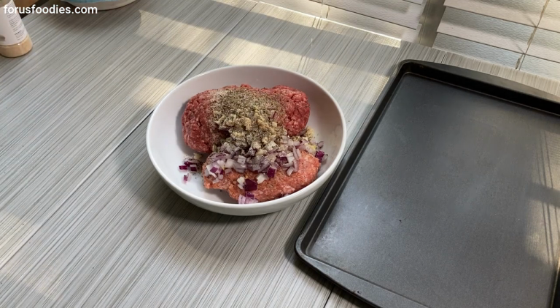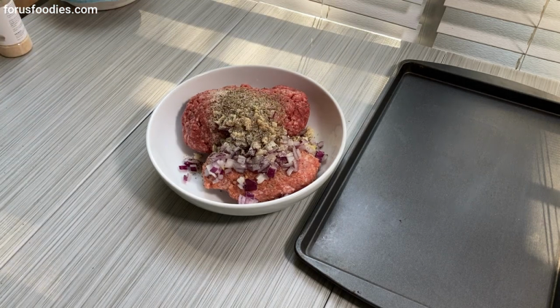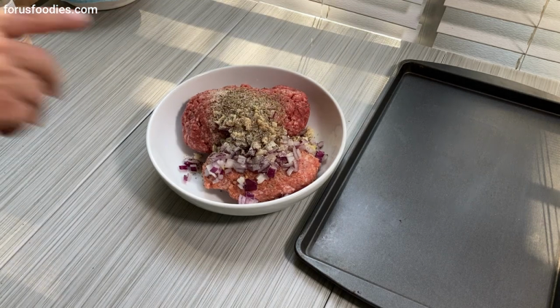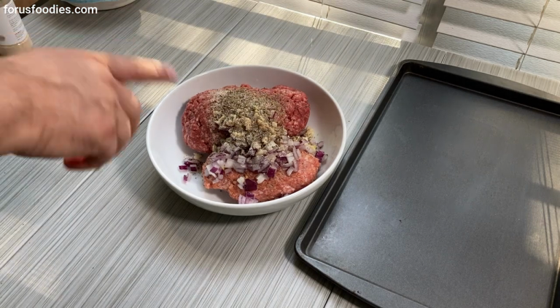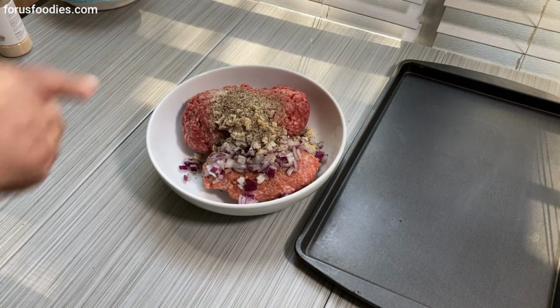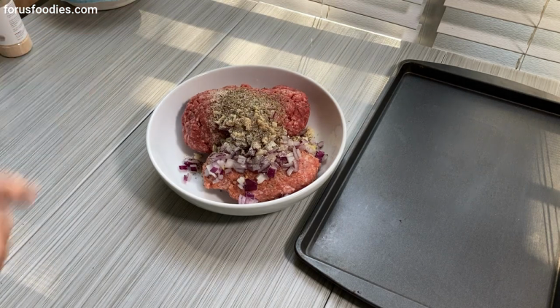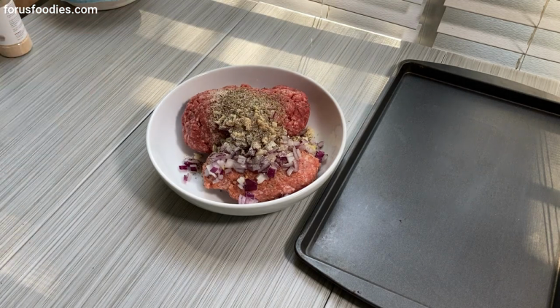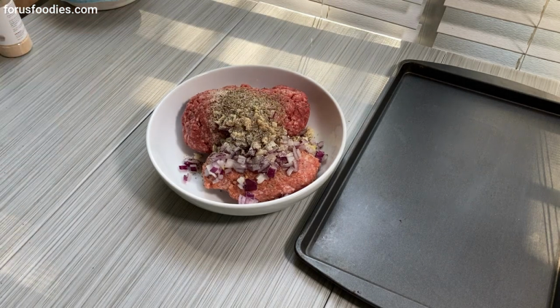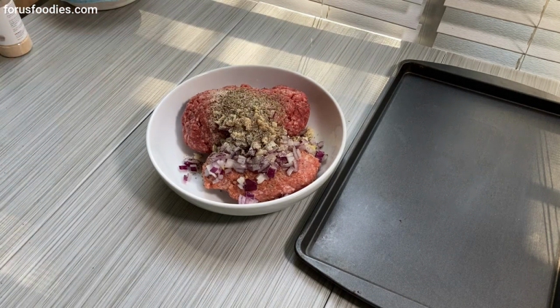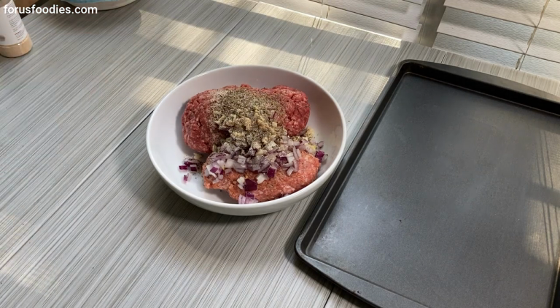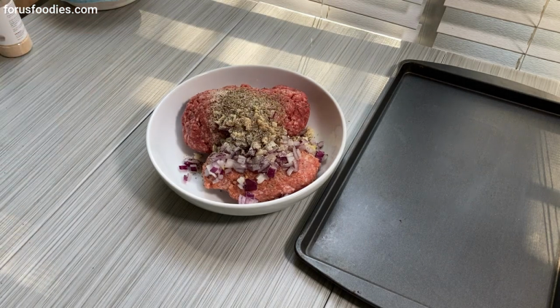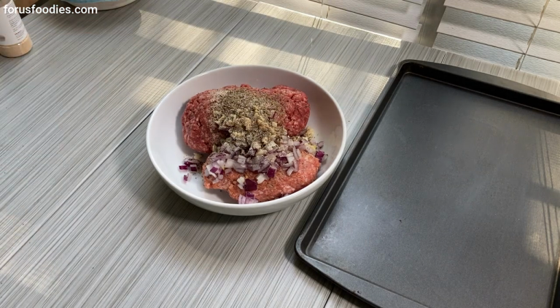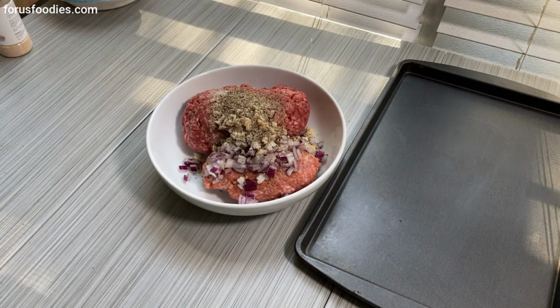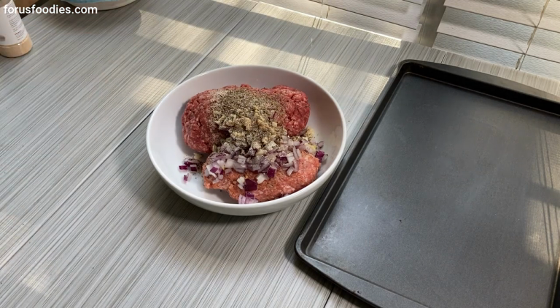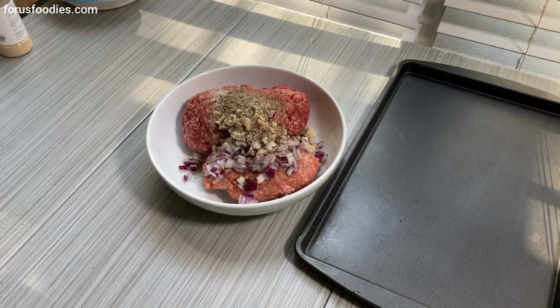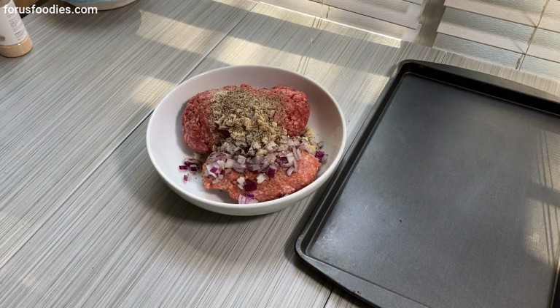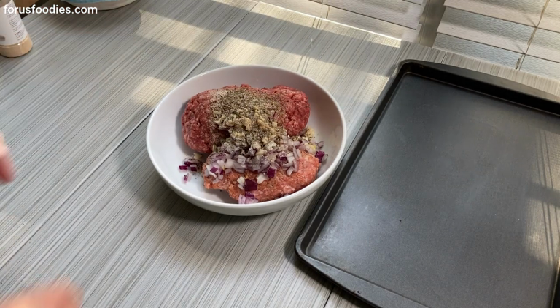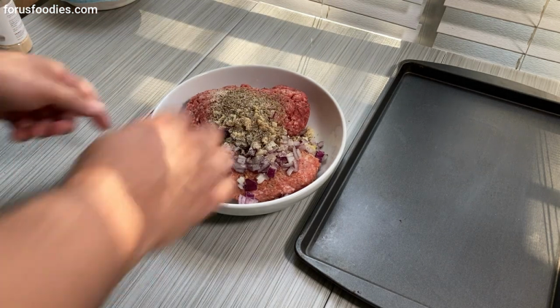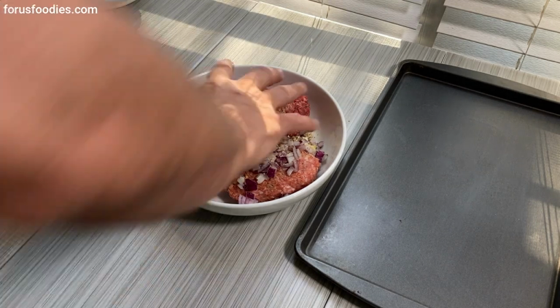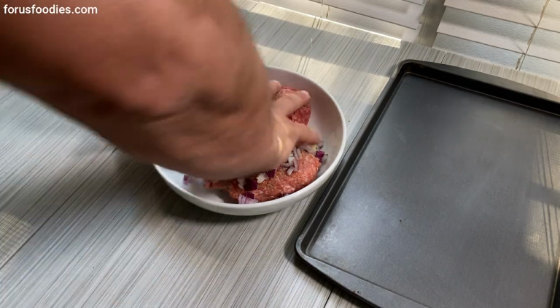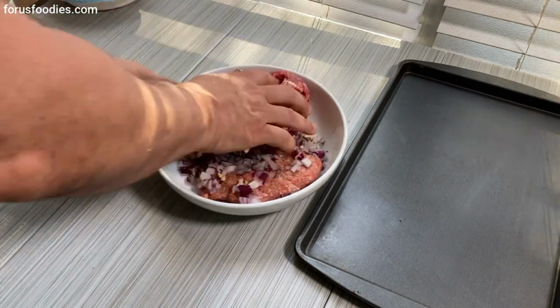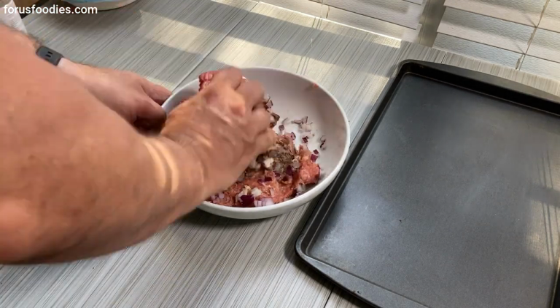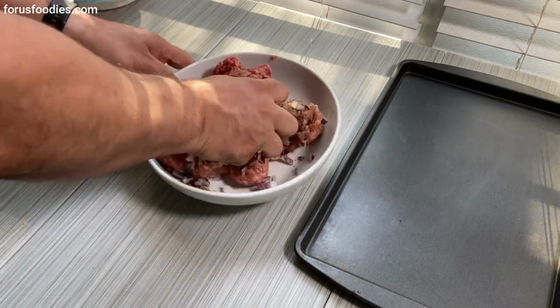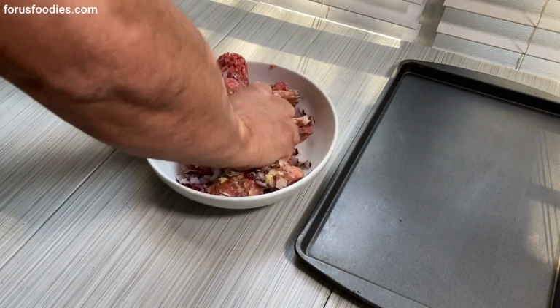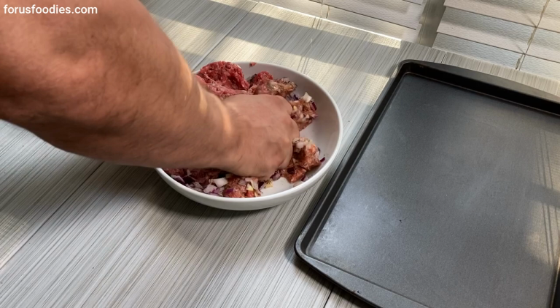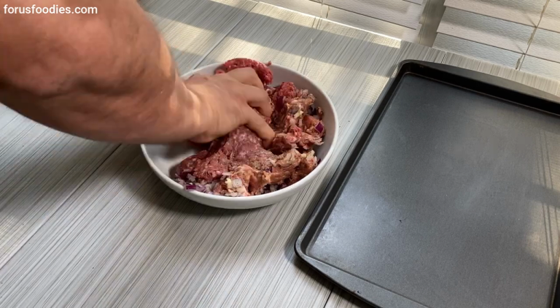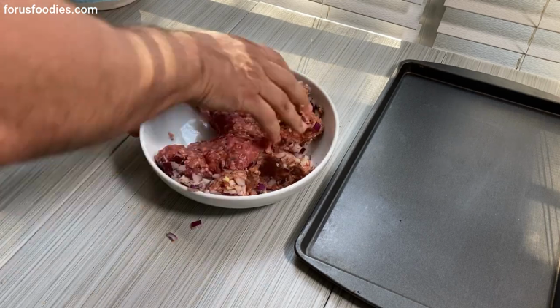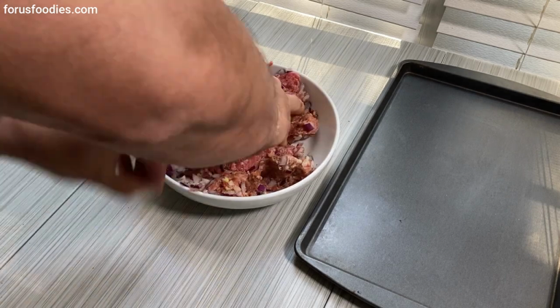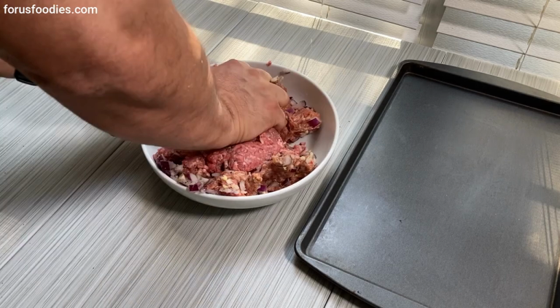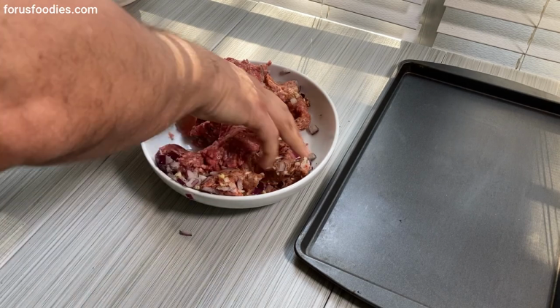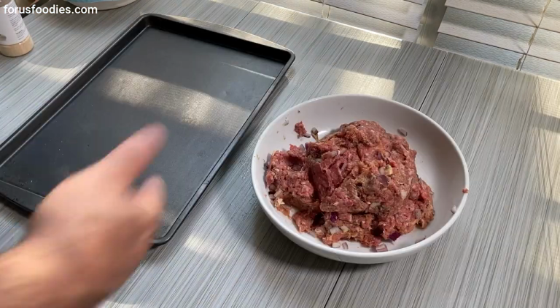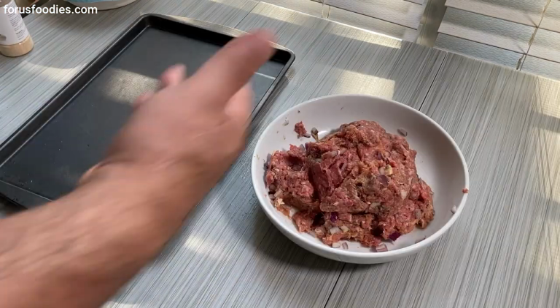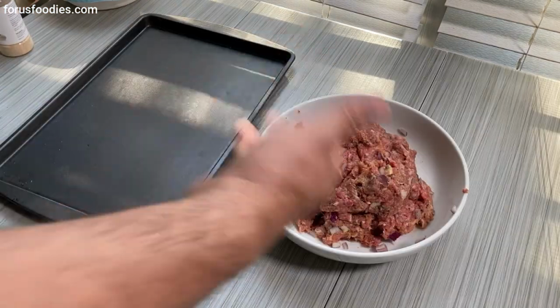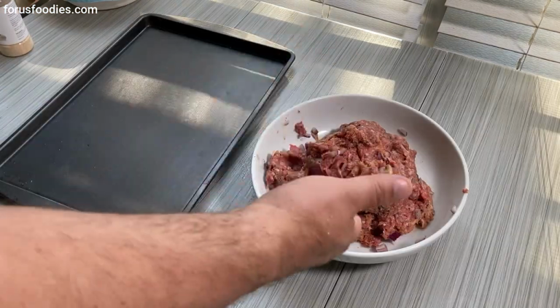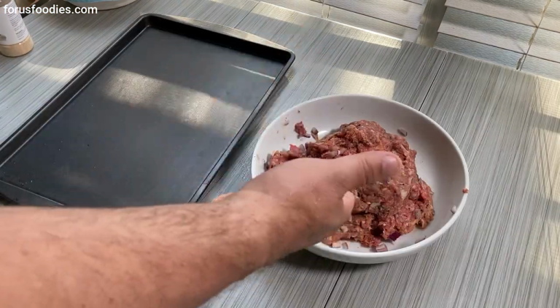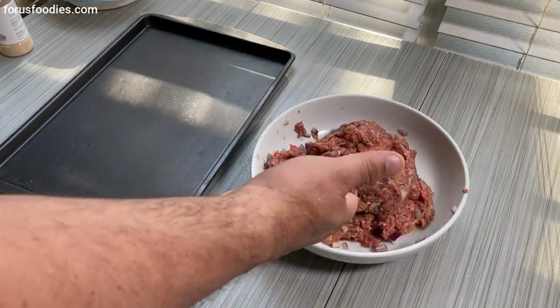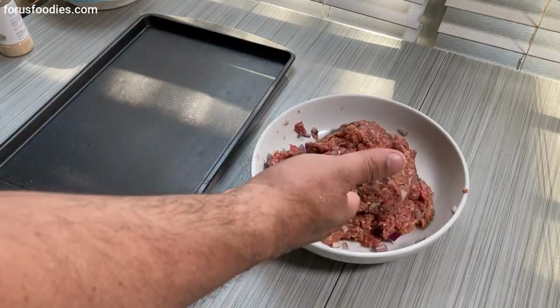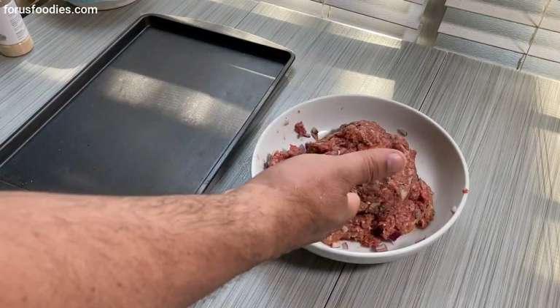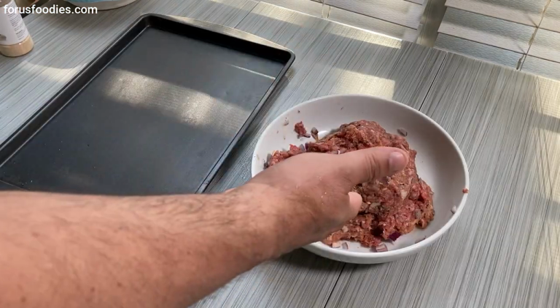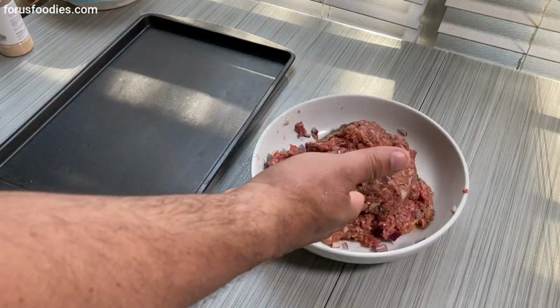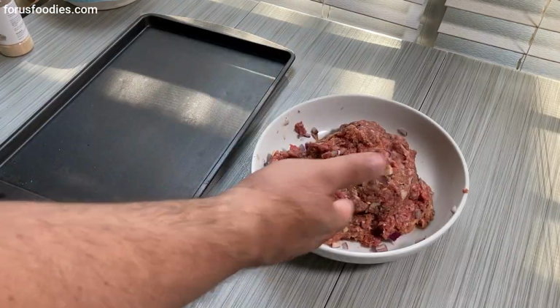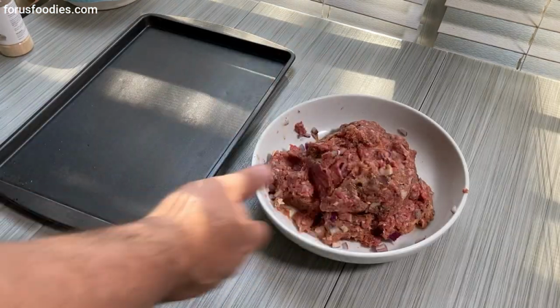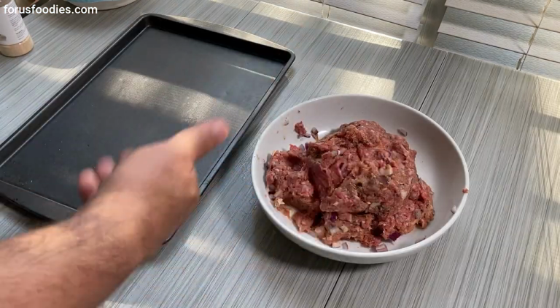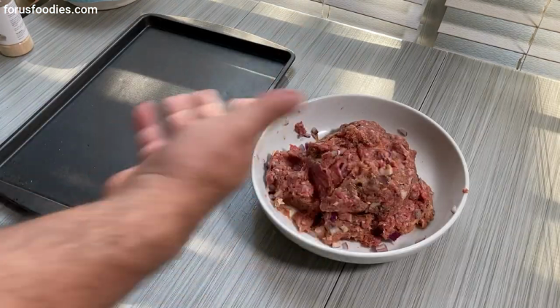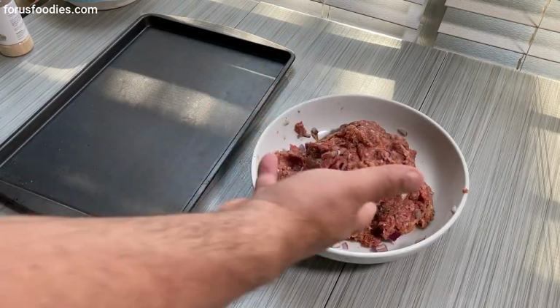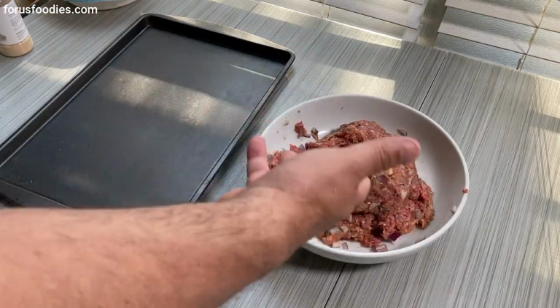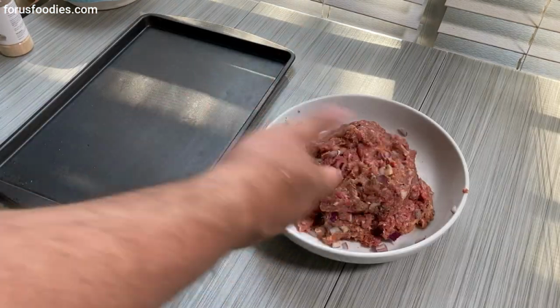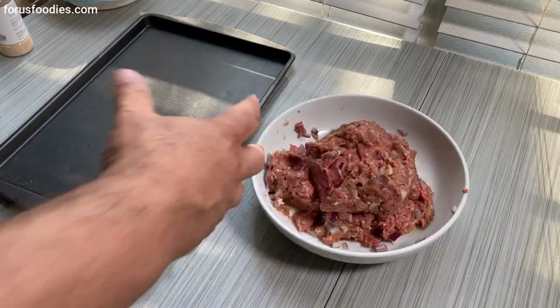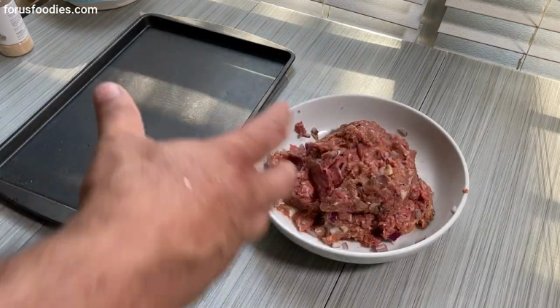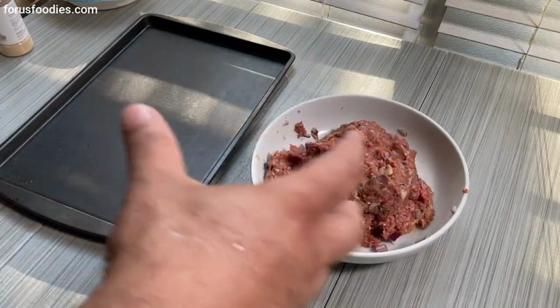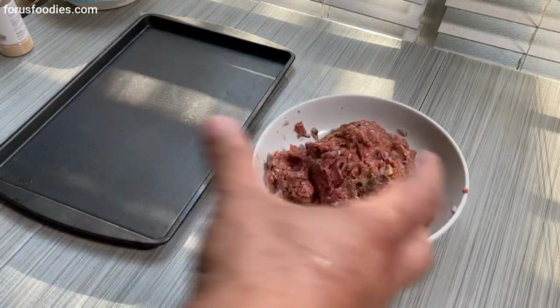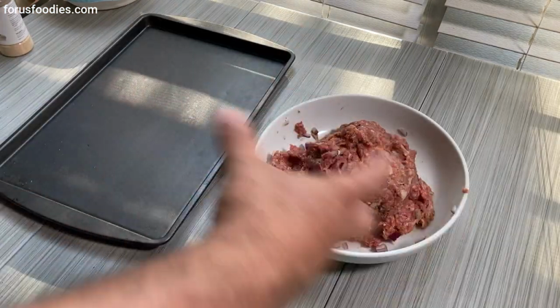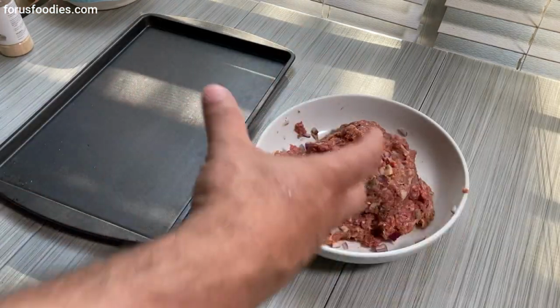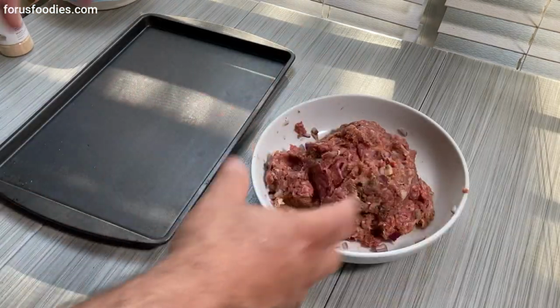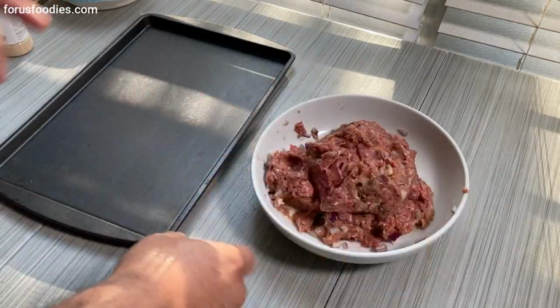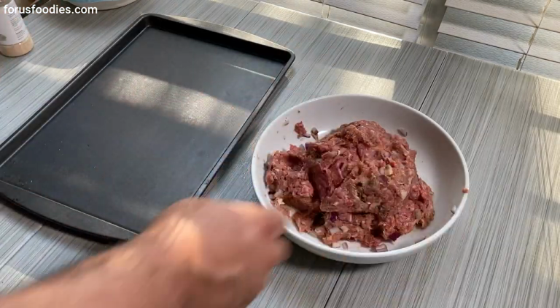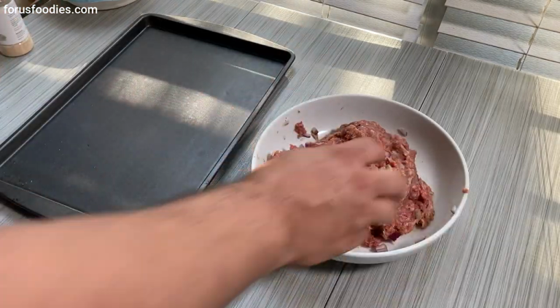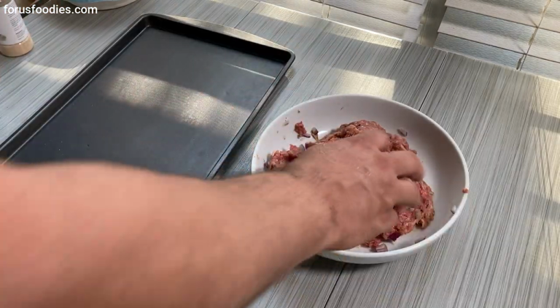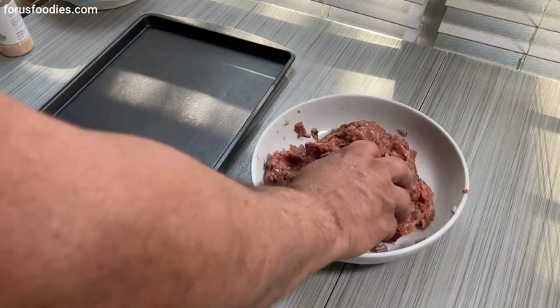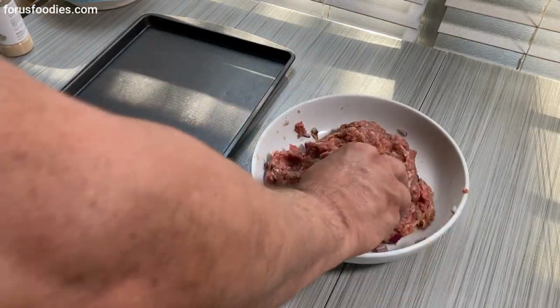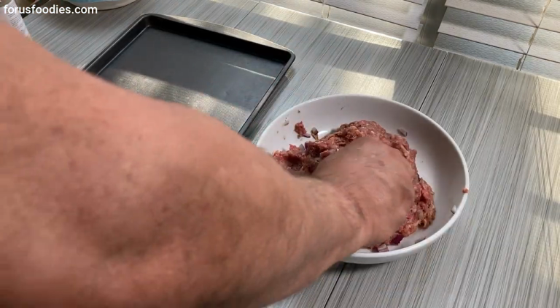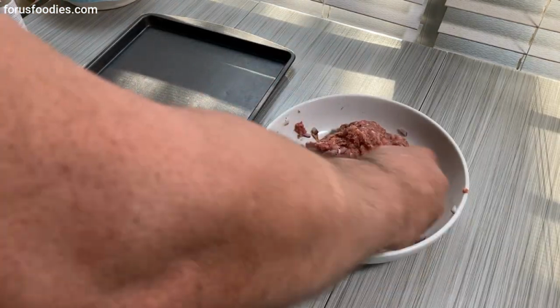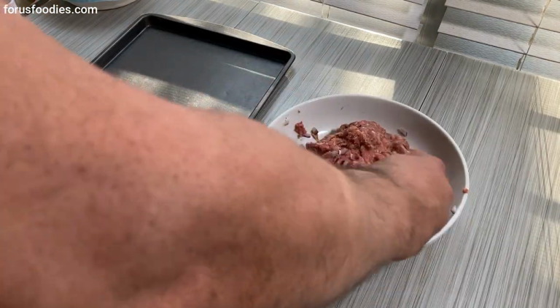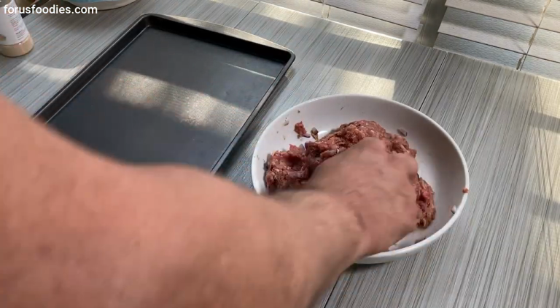Now I've got everything together, let's mix away. We've got our meat mixture all done — everything's nice and incorporated. Simple.